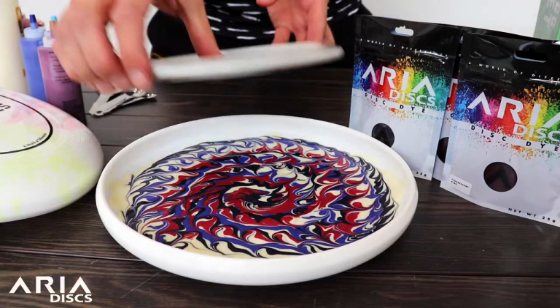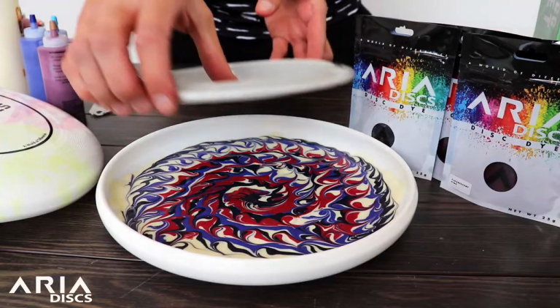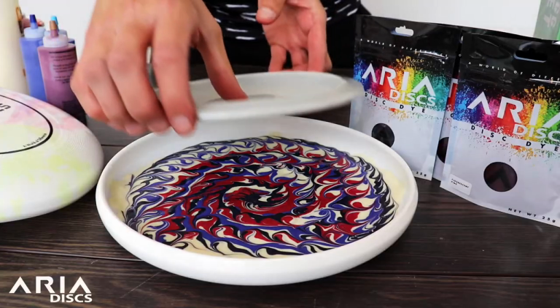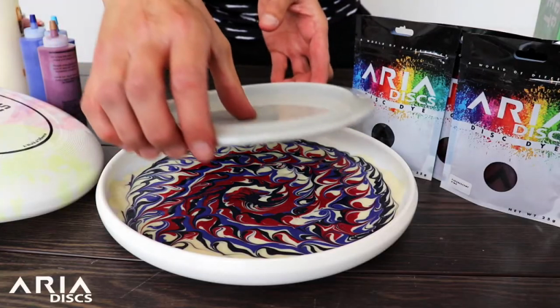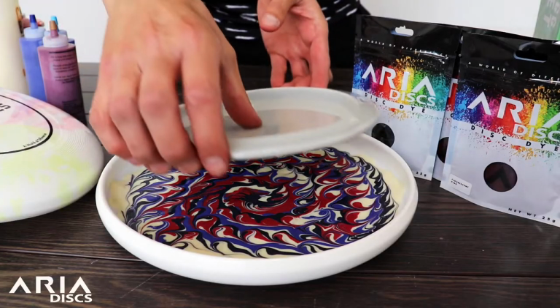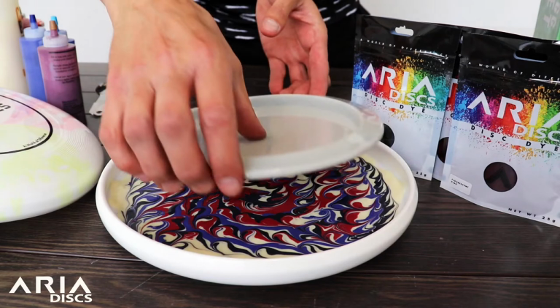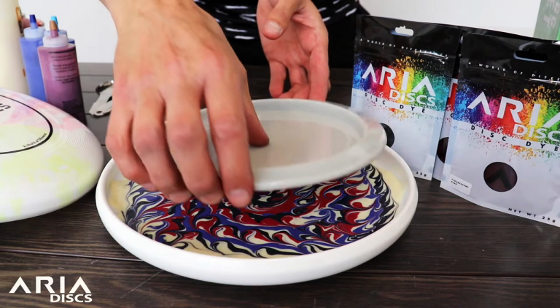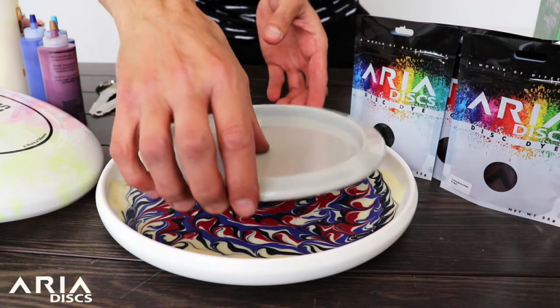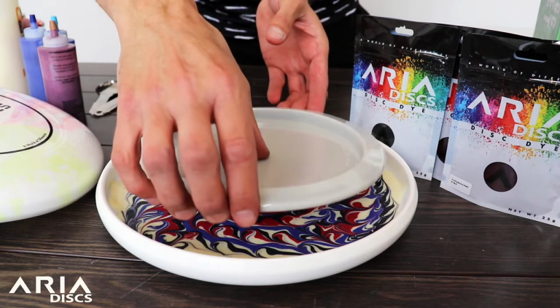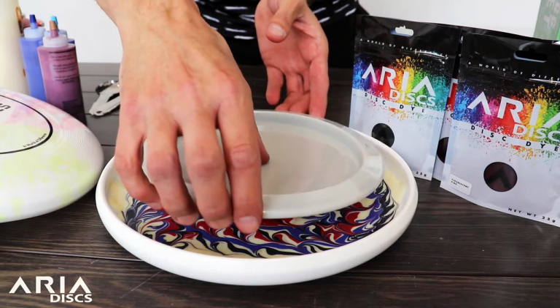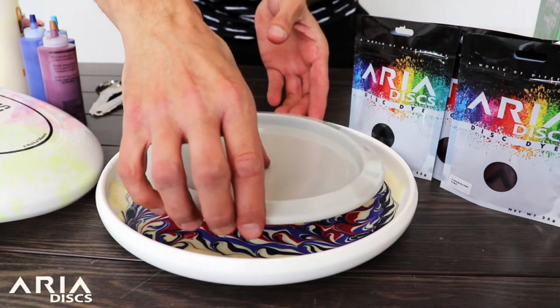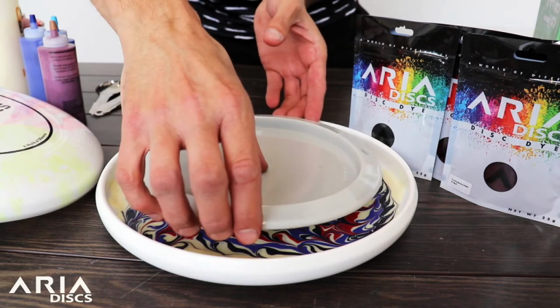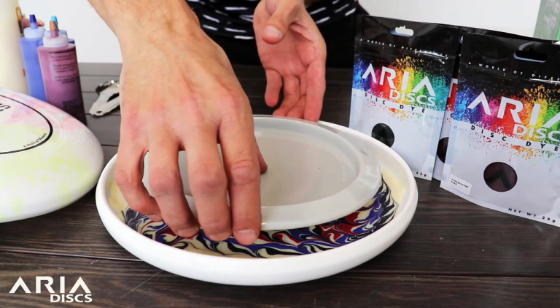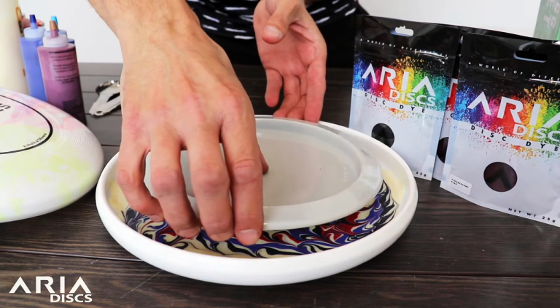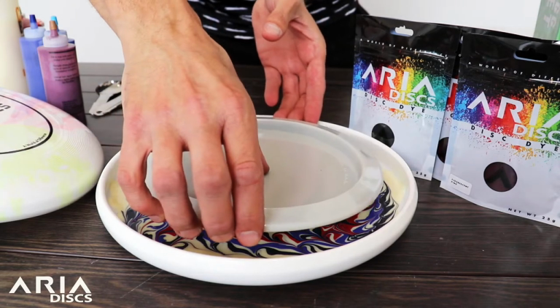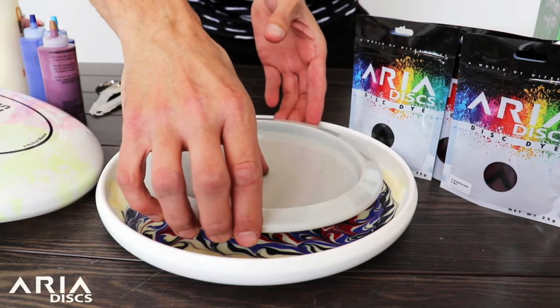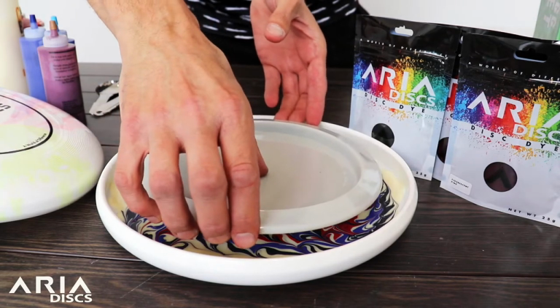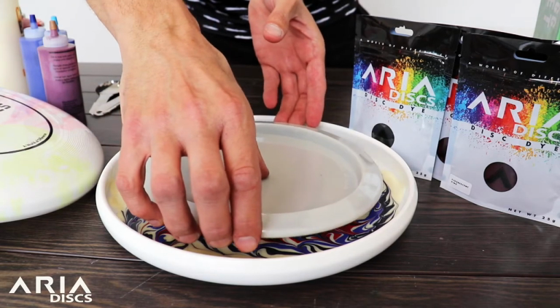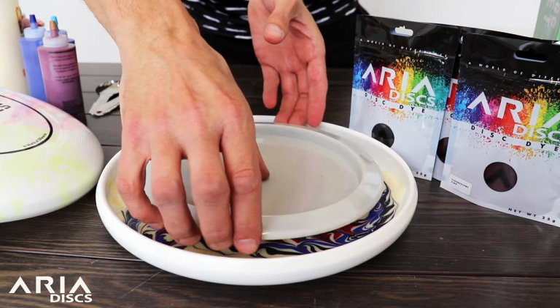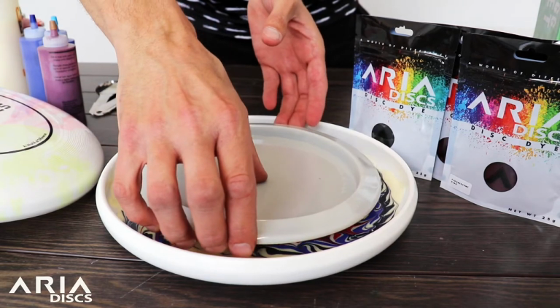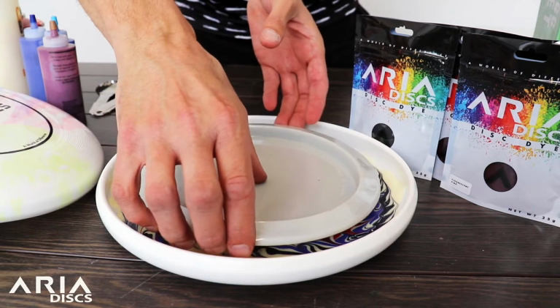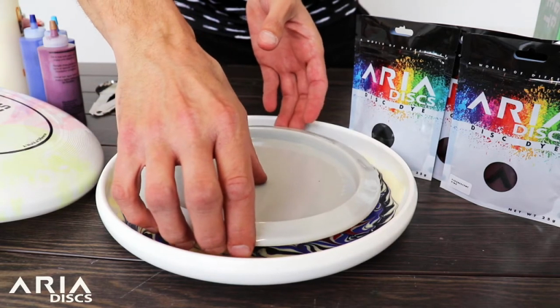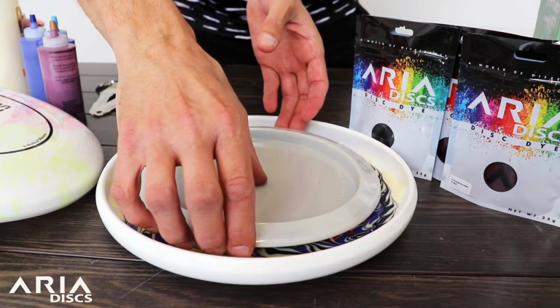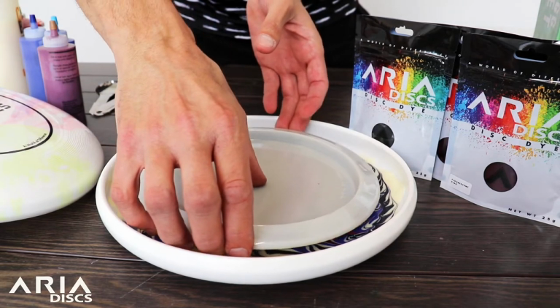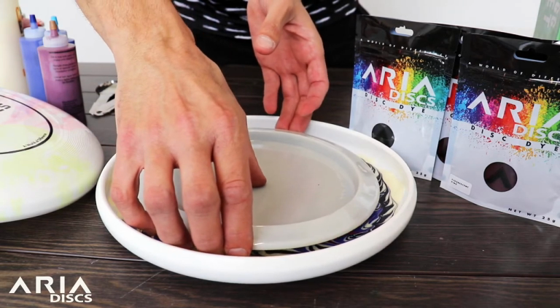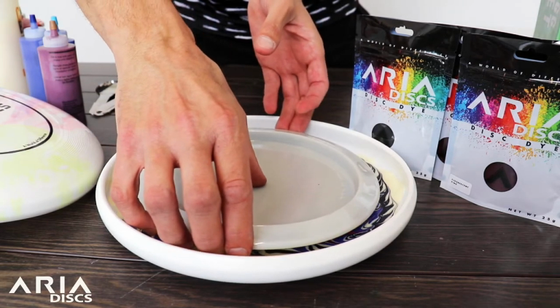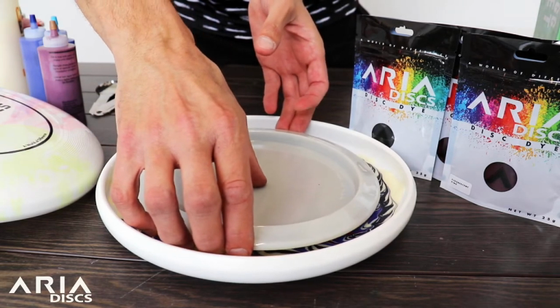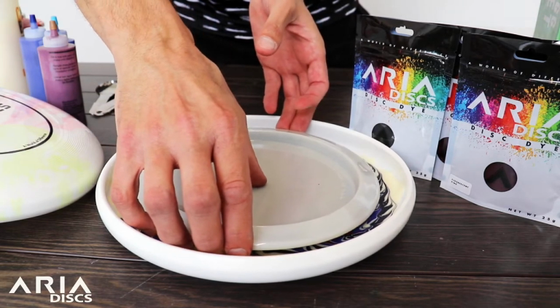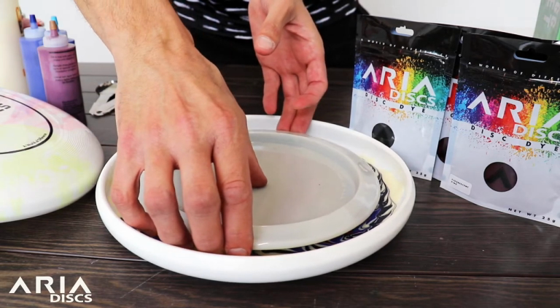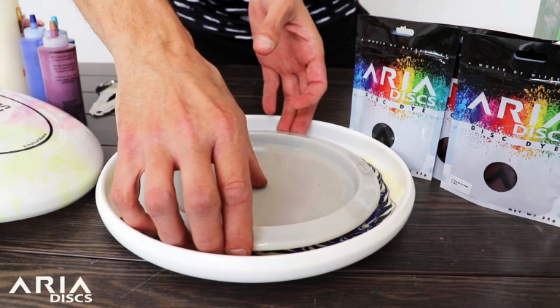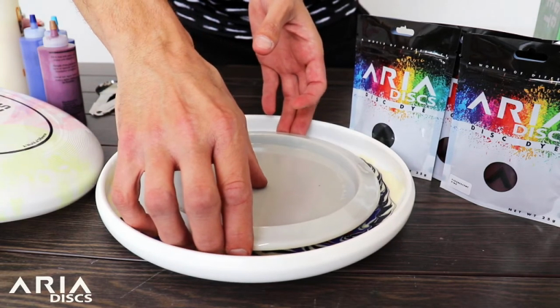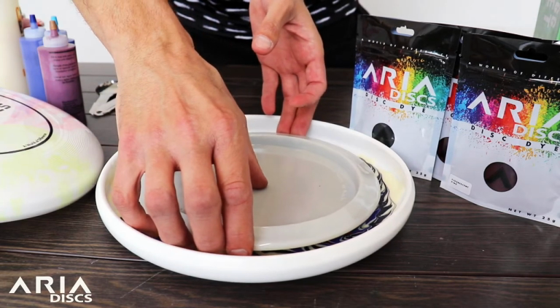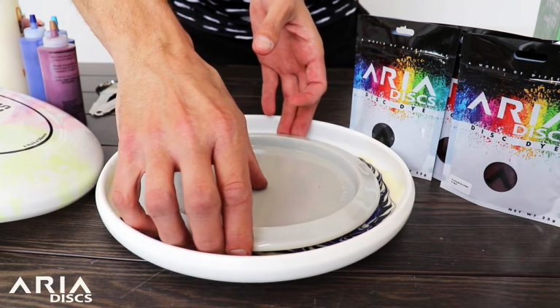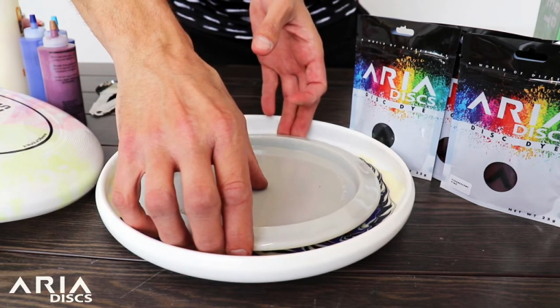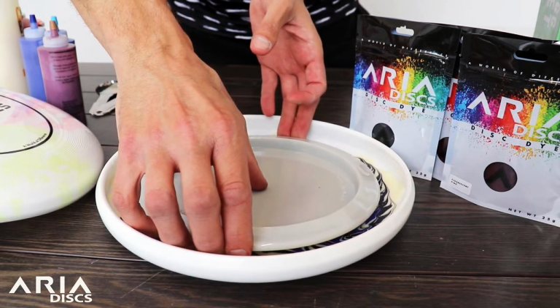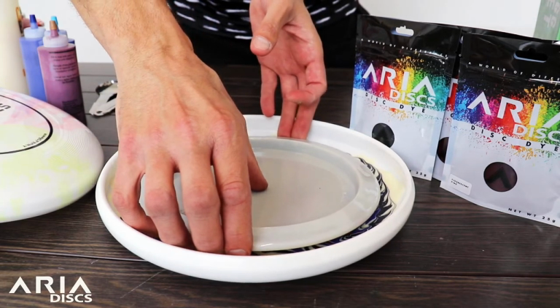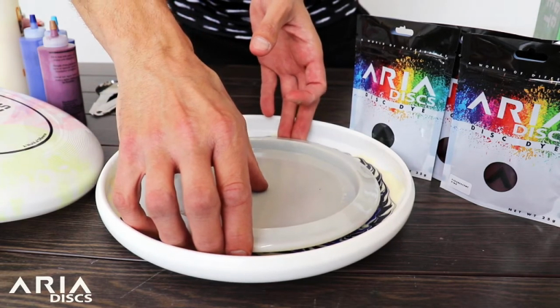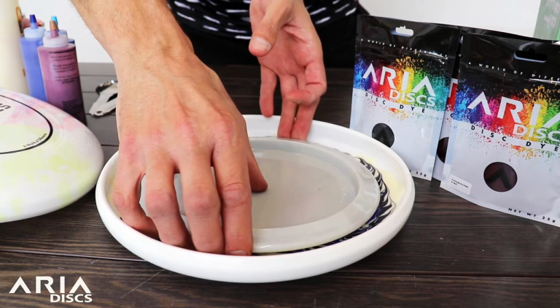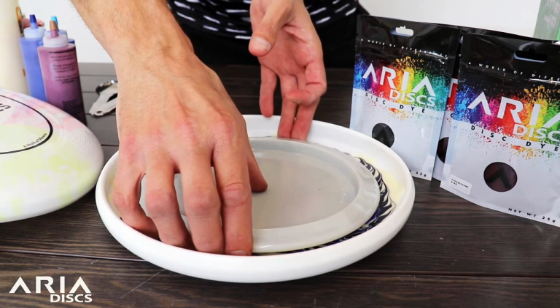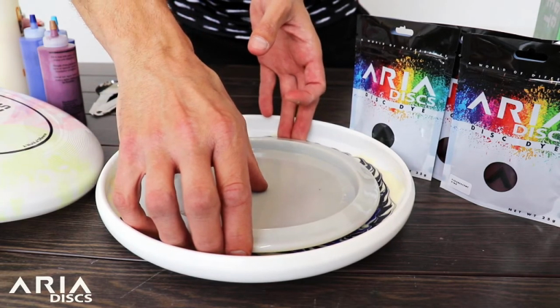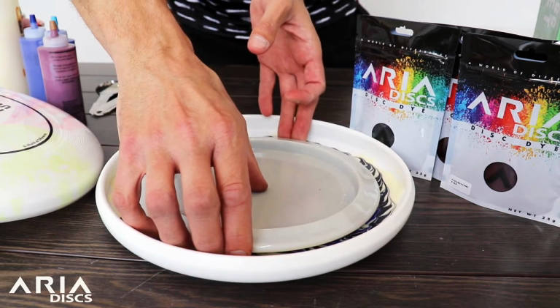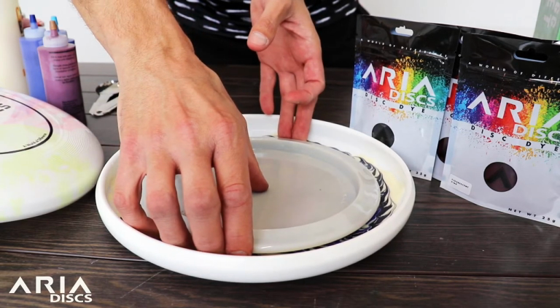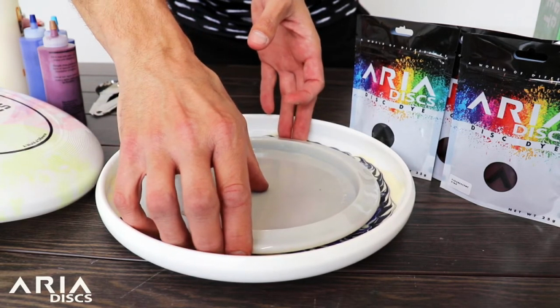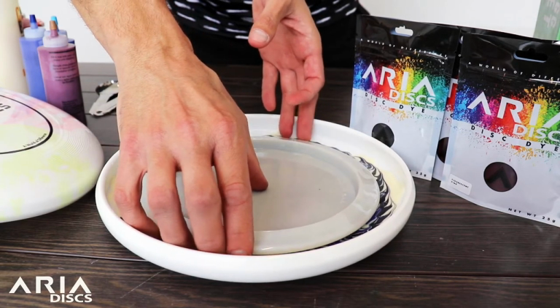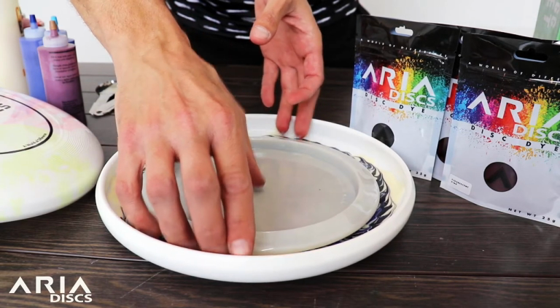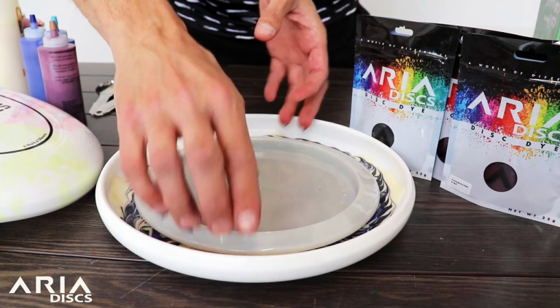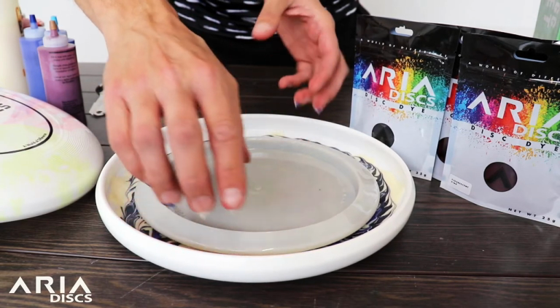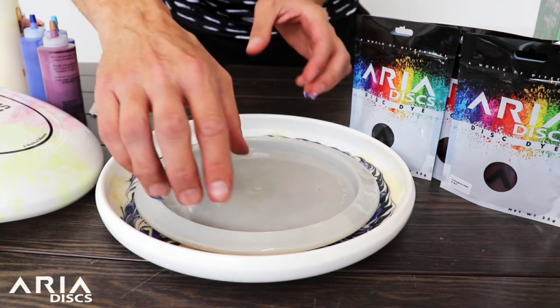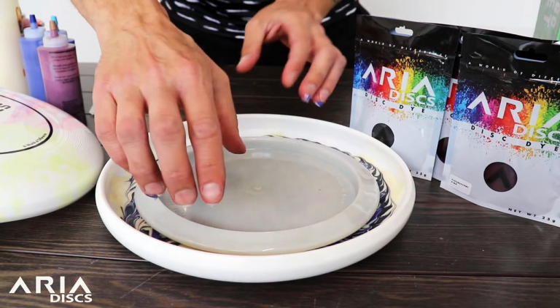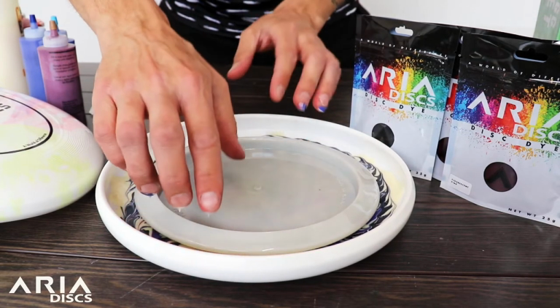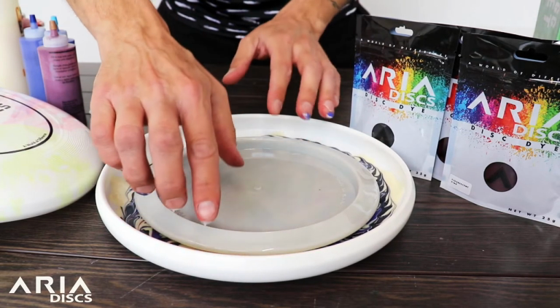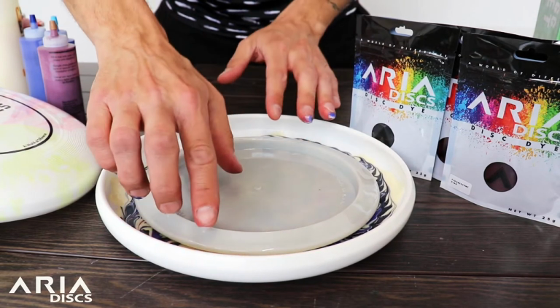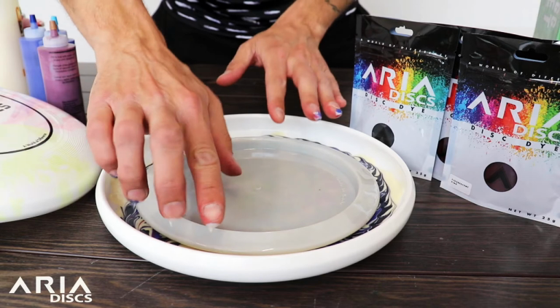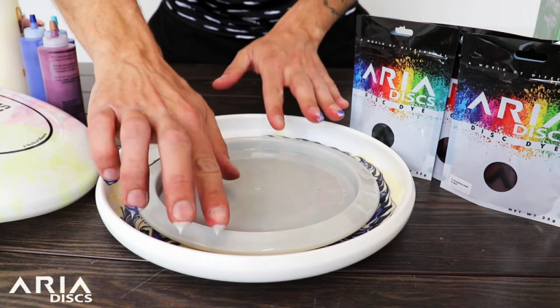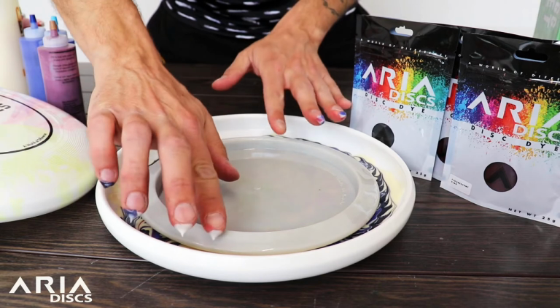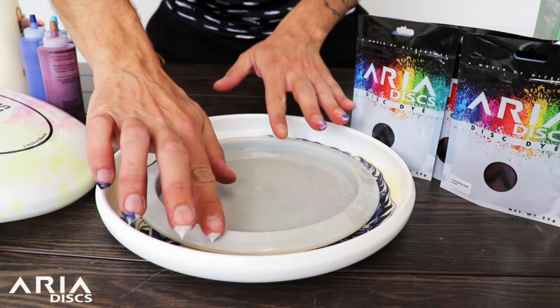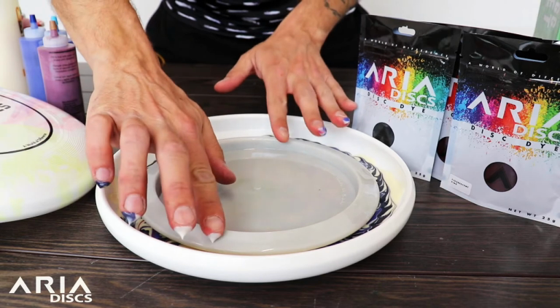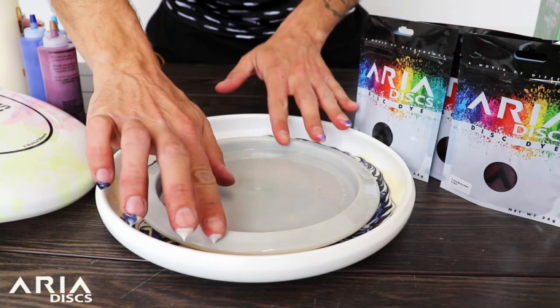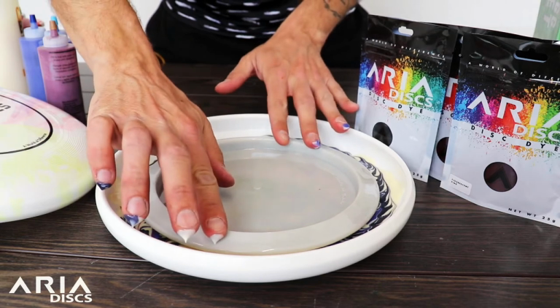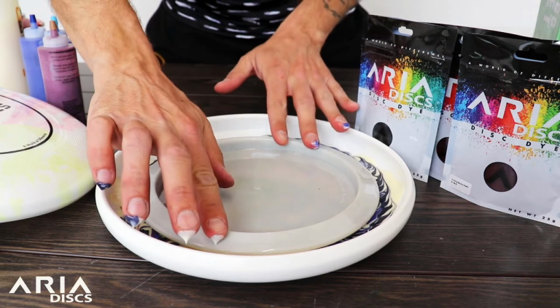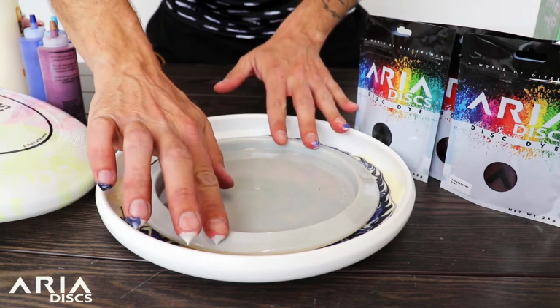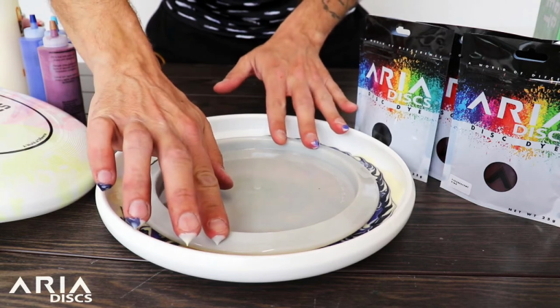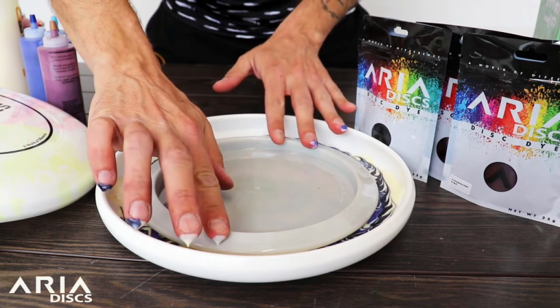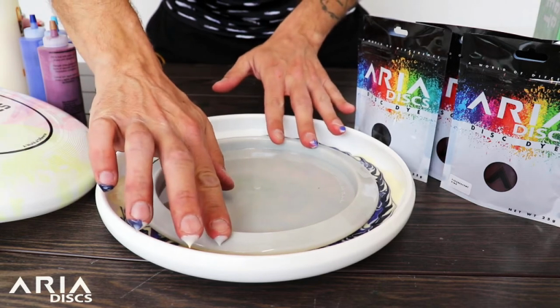When laying down your disc, make sure you press down in the middle of that disc just so you don't get any air bubbles in the middle. And then push the rest of the disc down into the lotion.